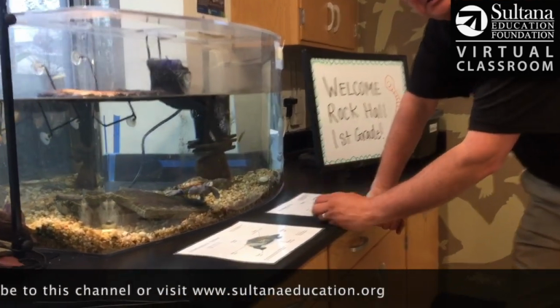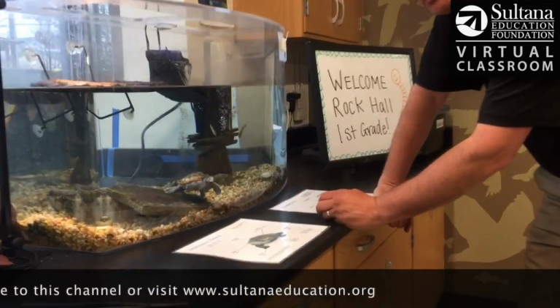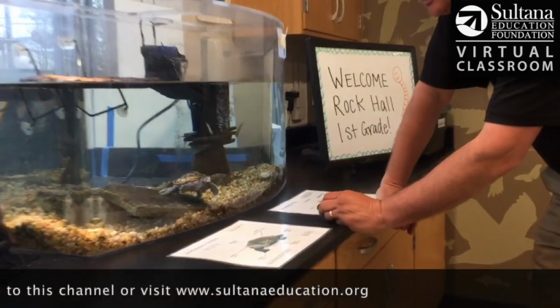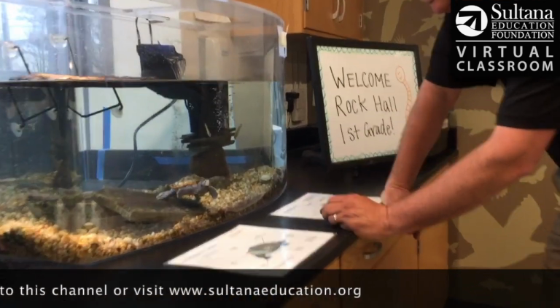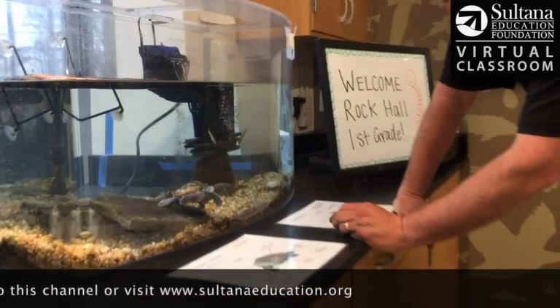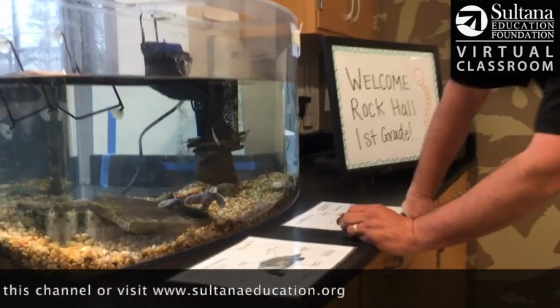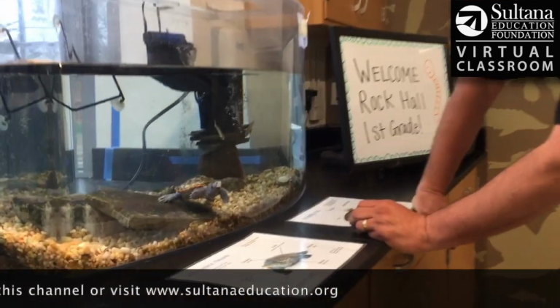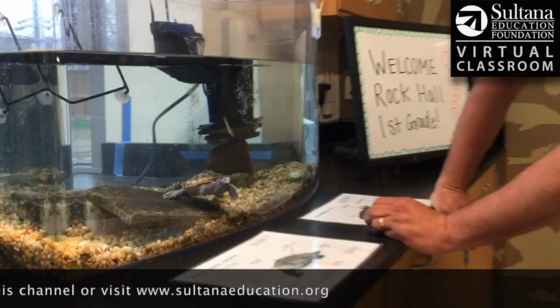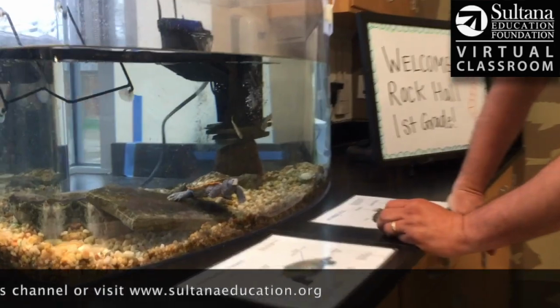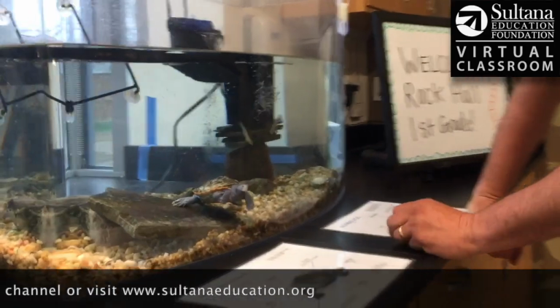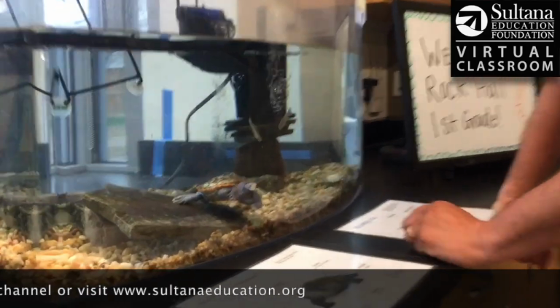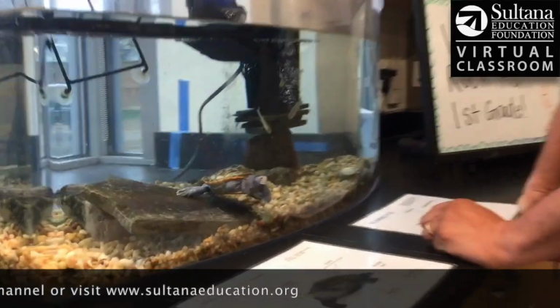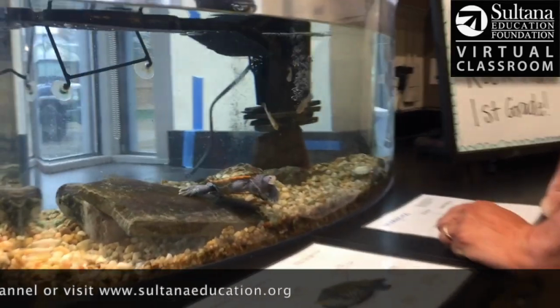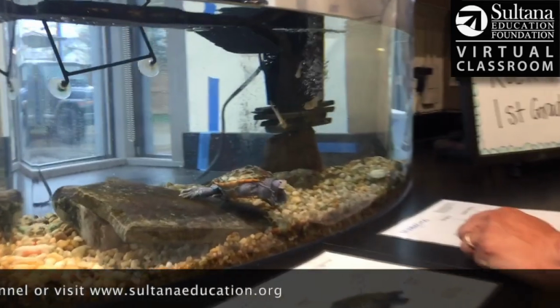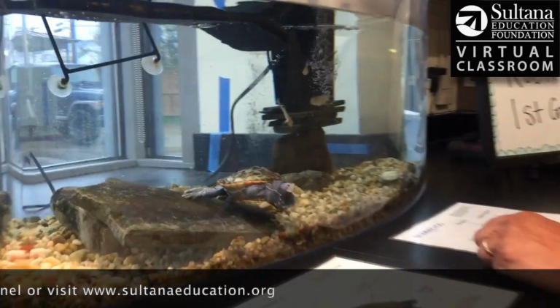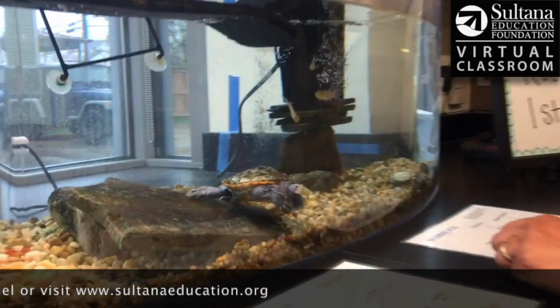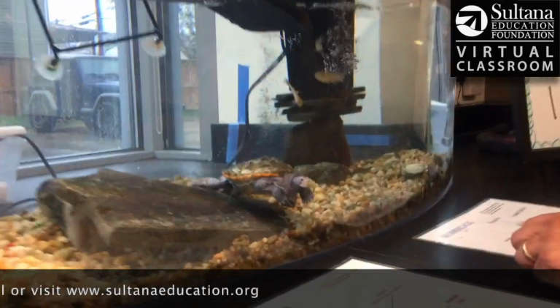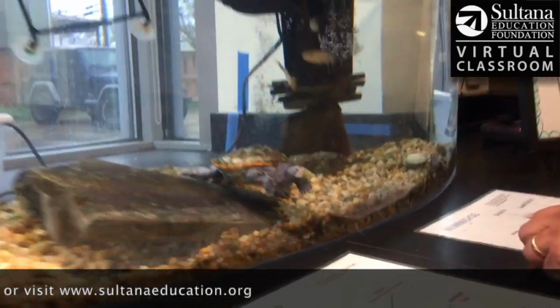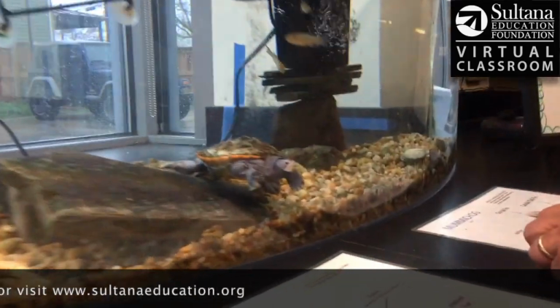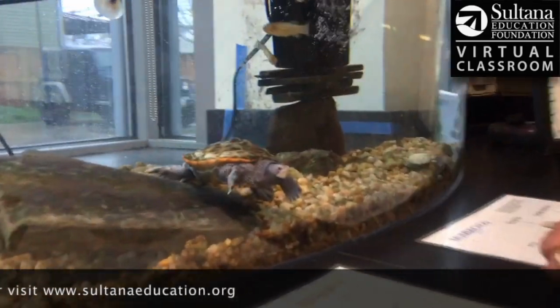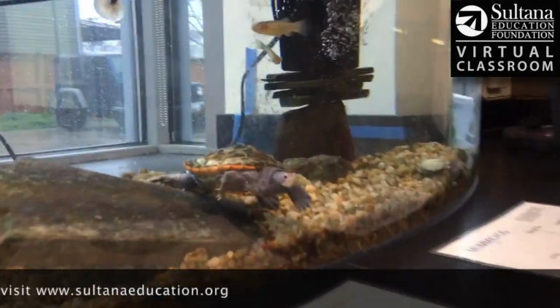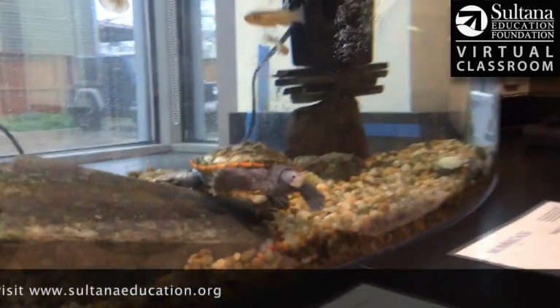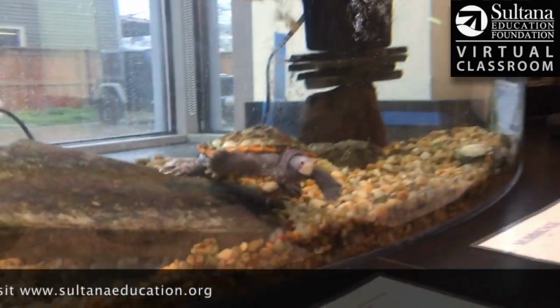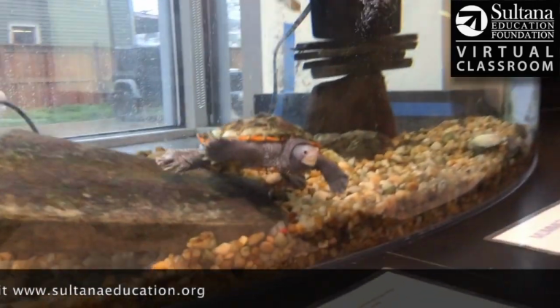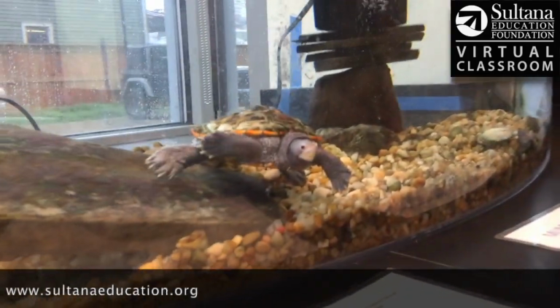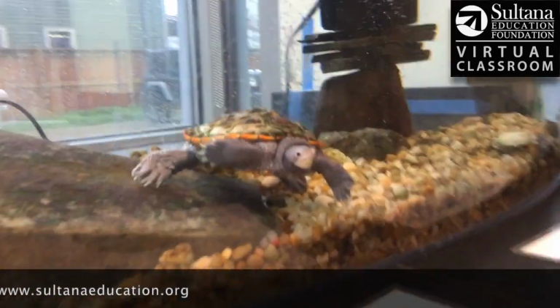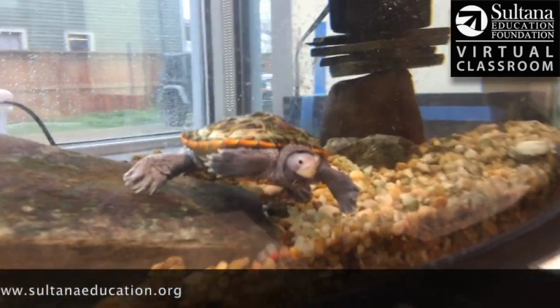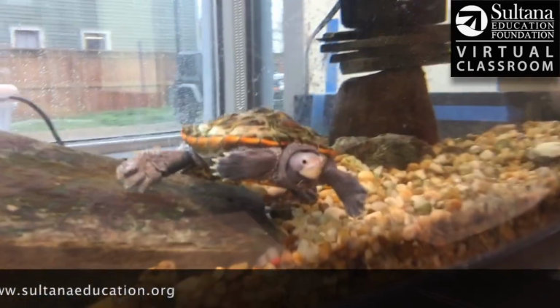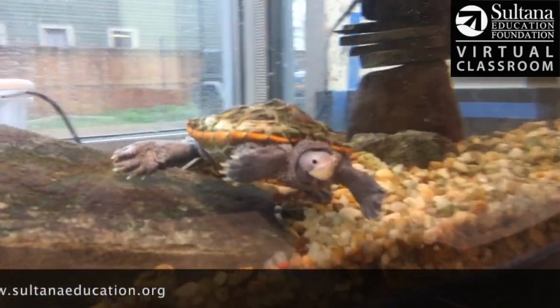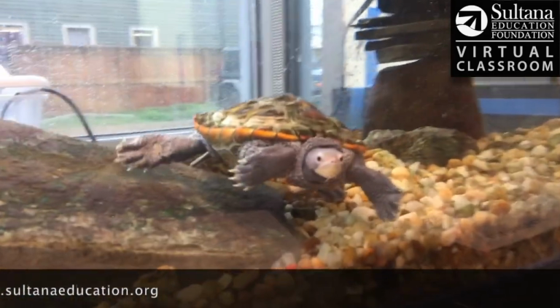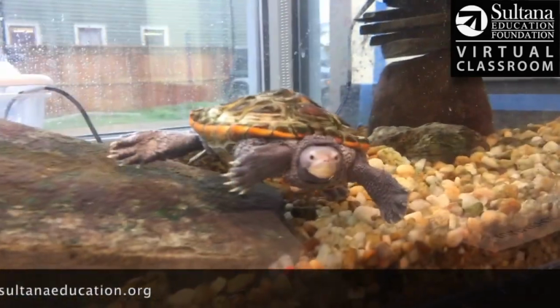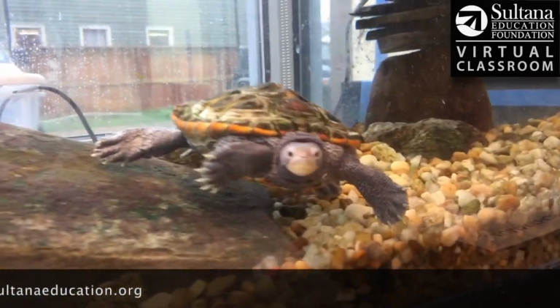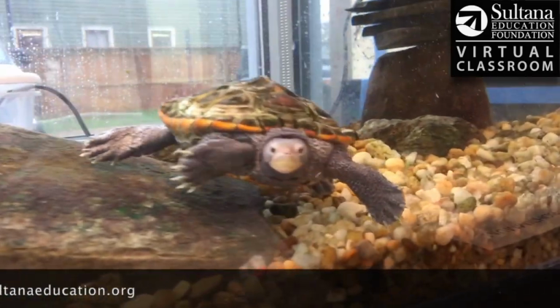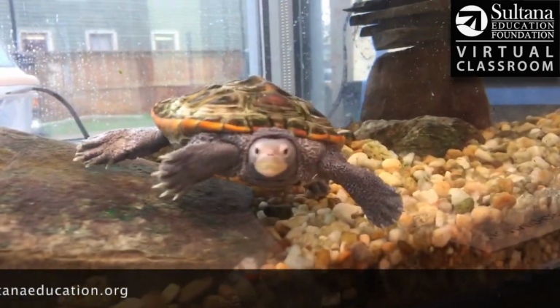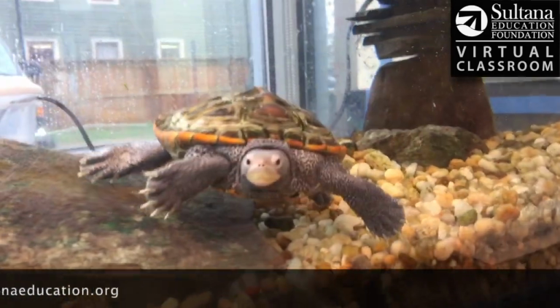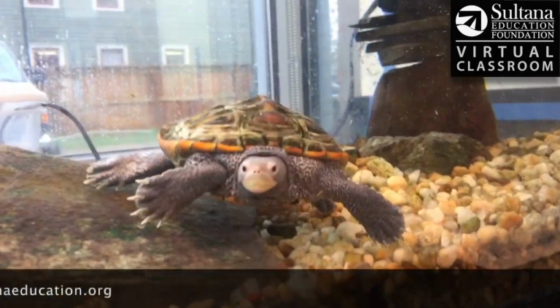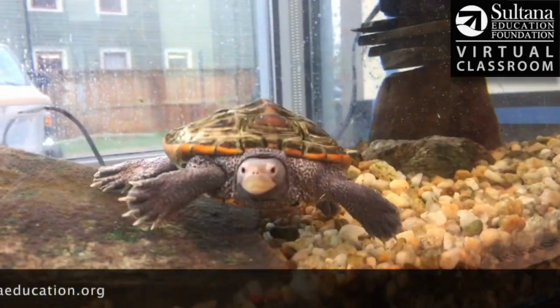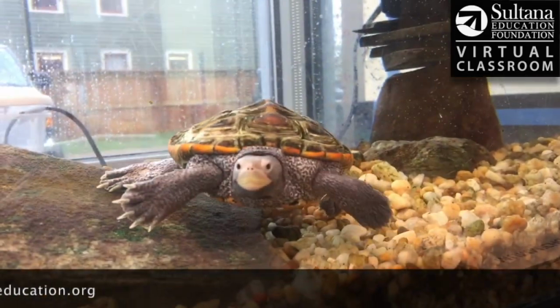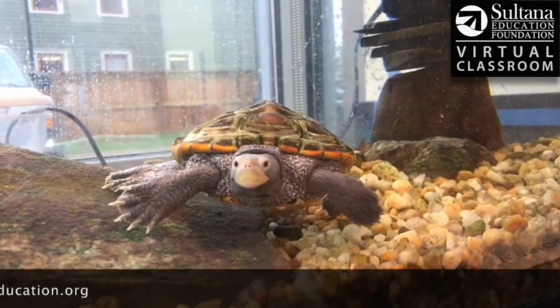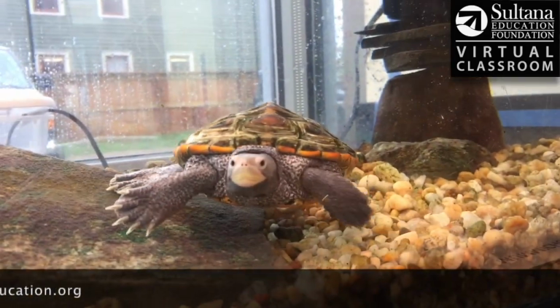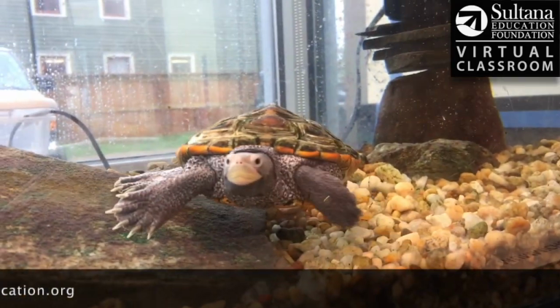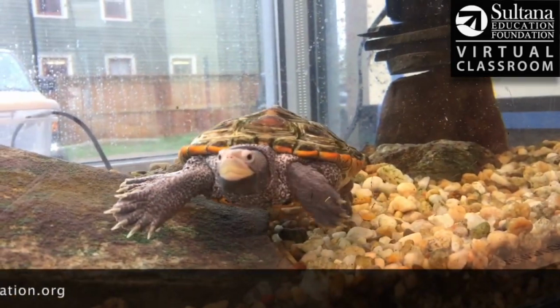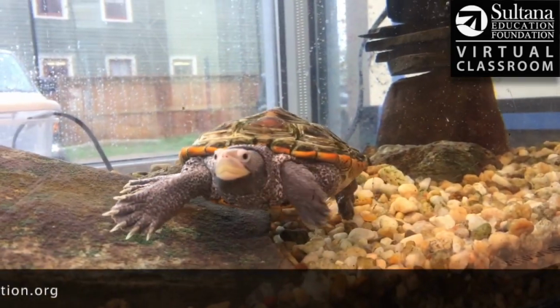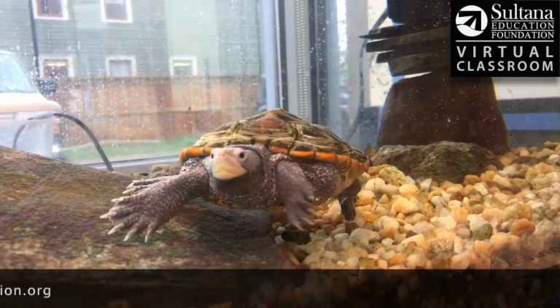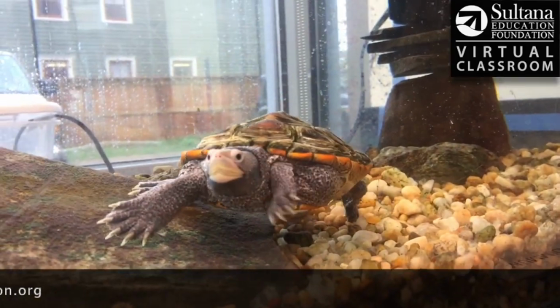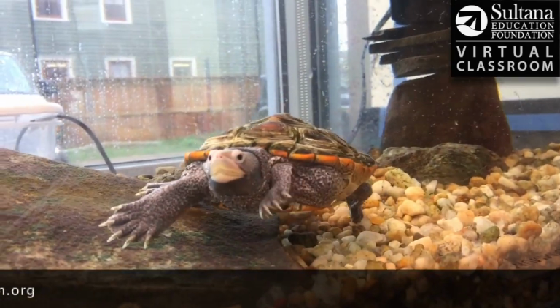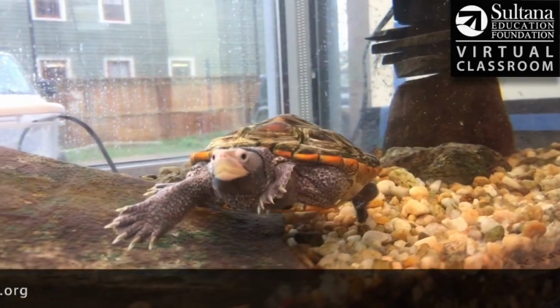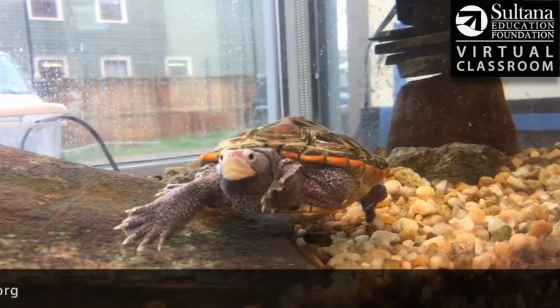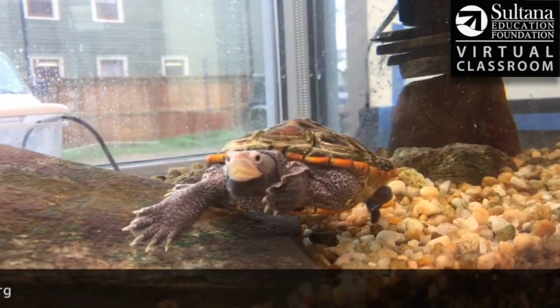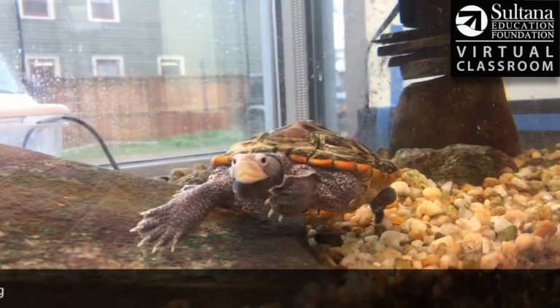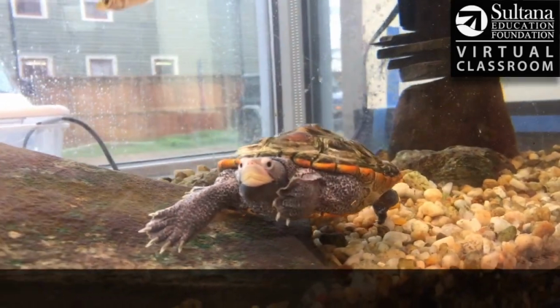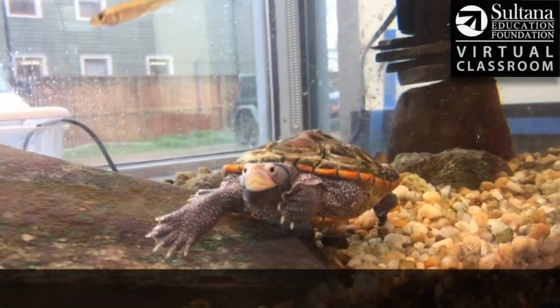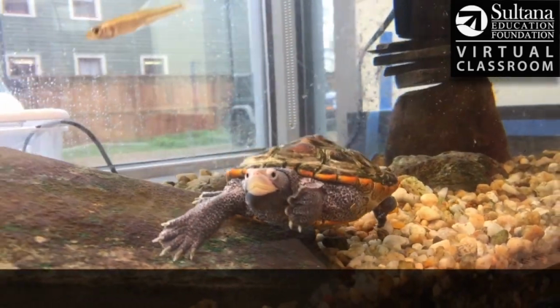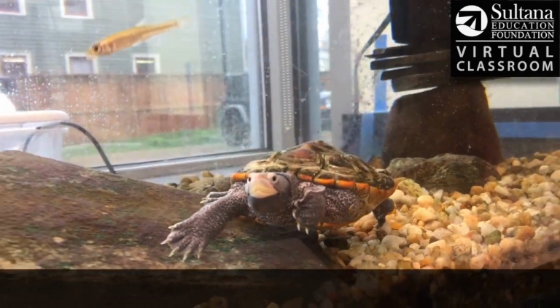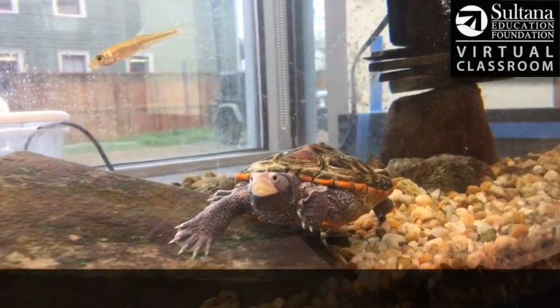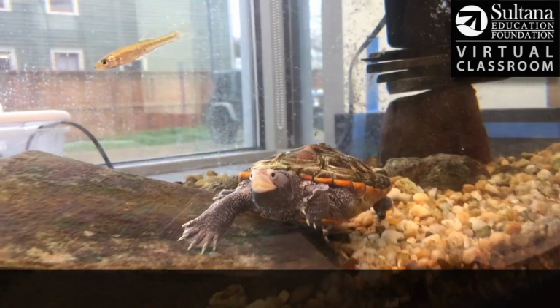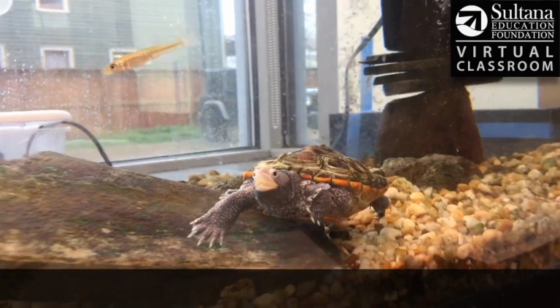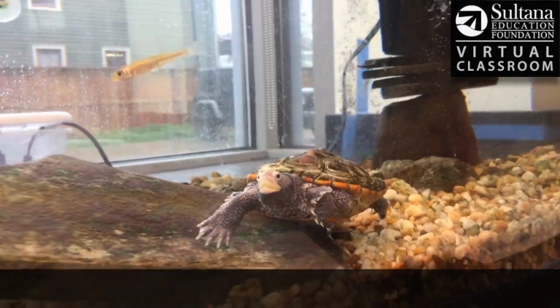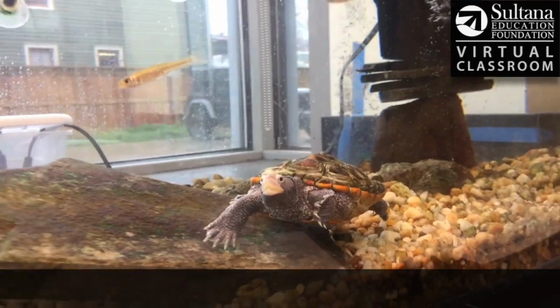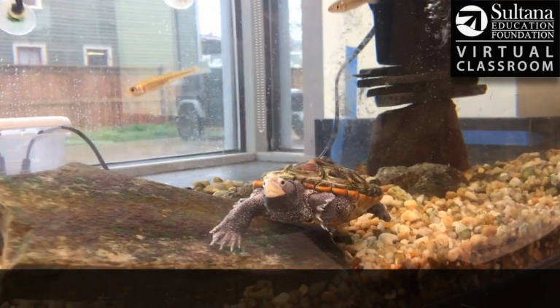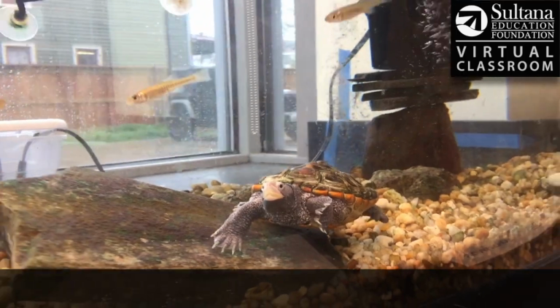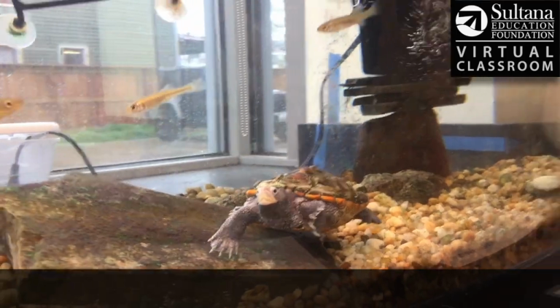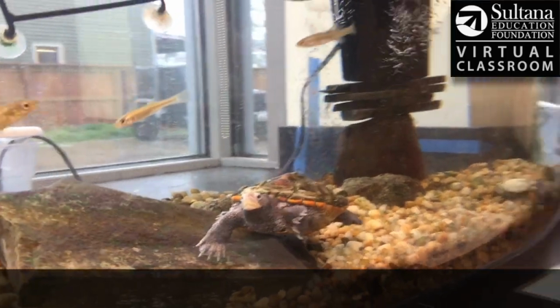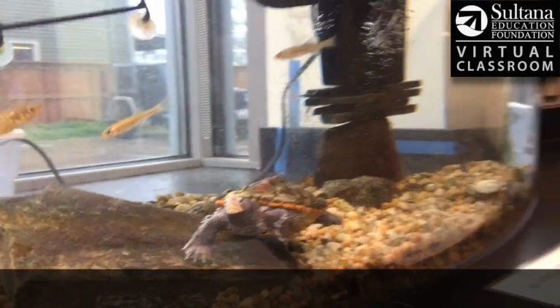So that's the Diamondback Terrapin, the state terrapin of Maryland — one of the coolest animals you can find in the Chesapeake Bay.